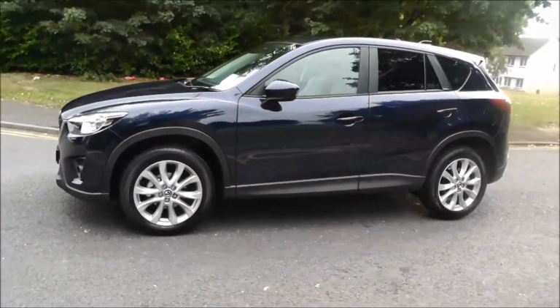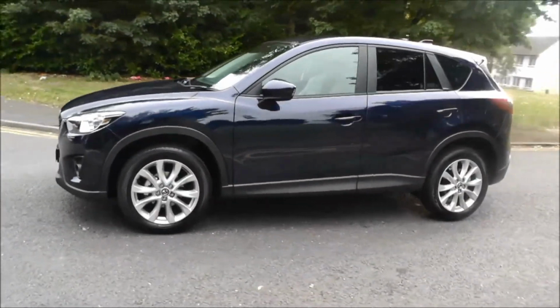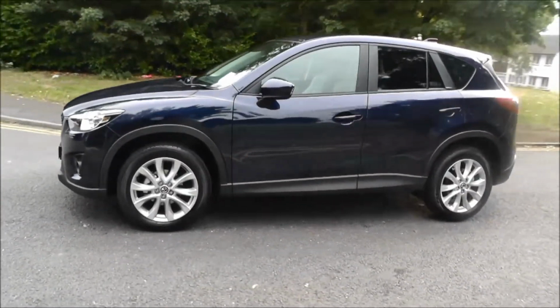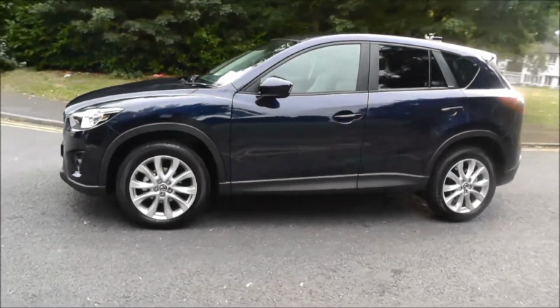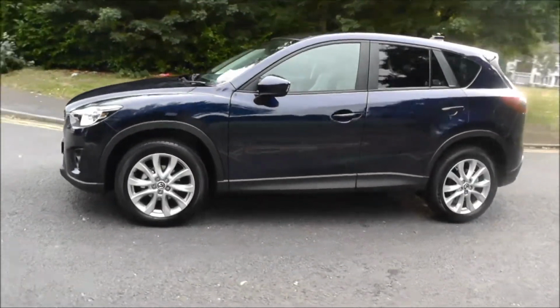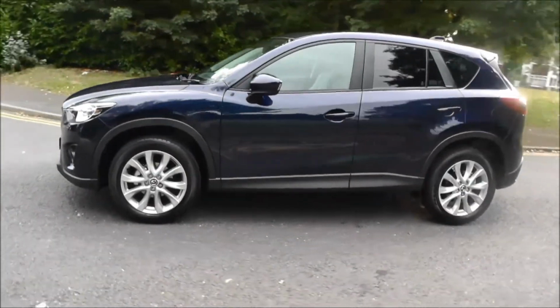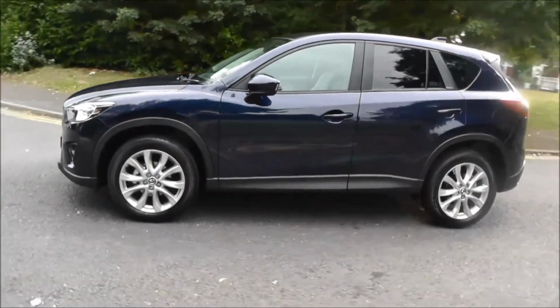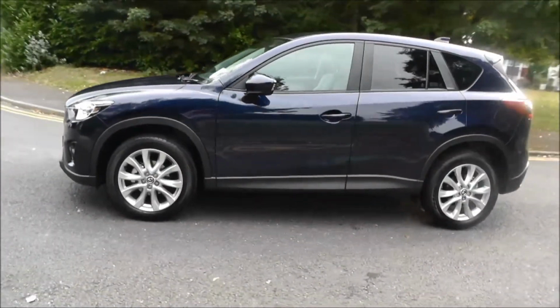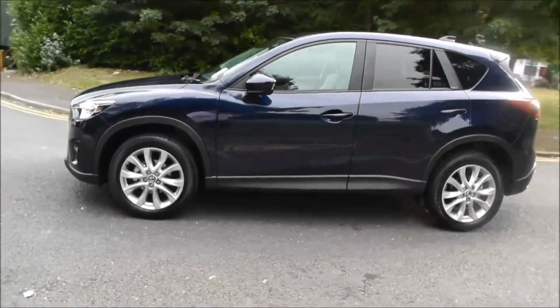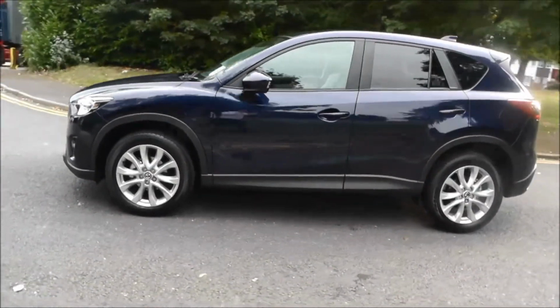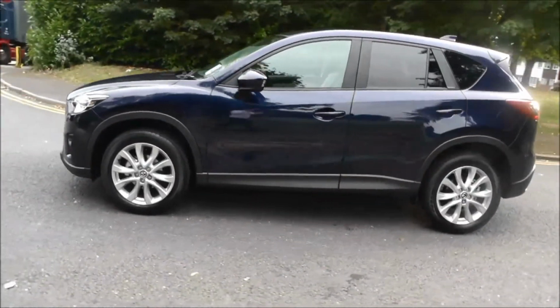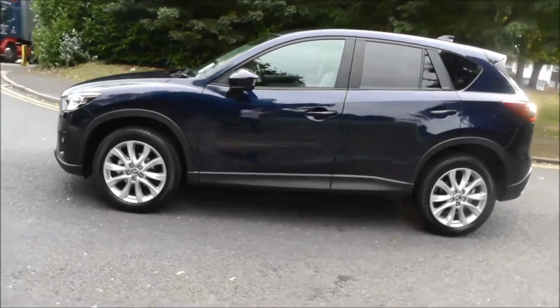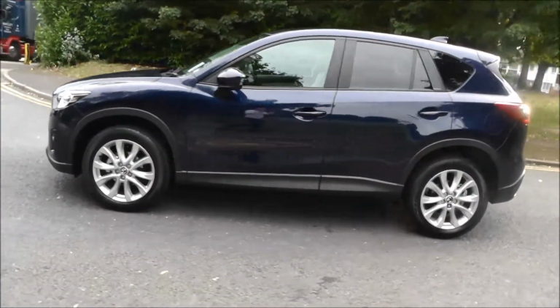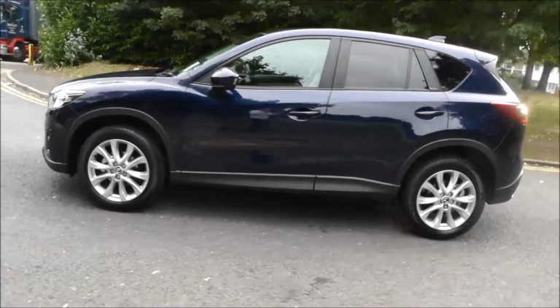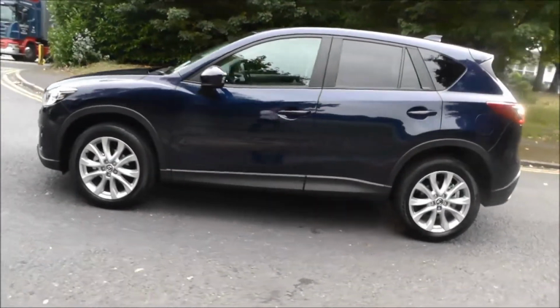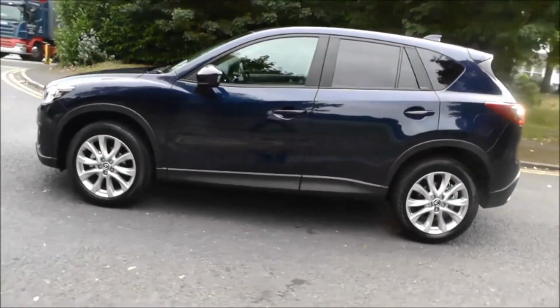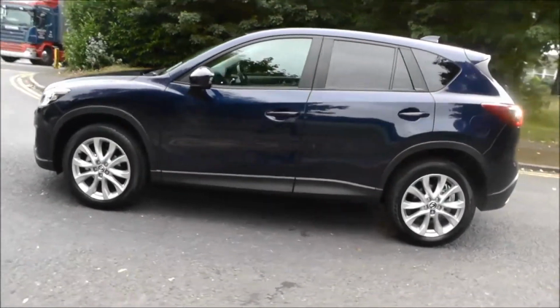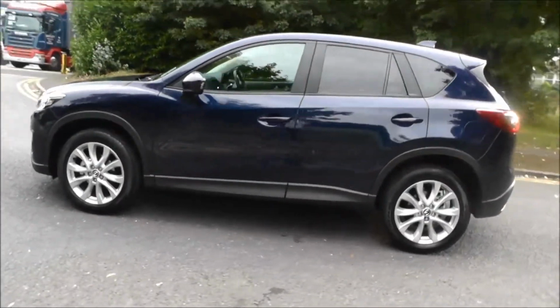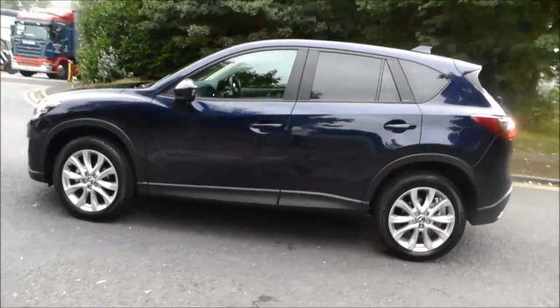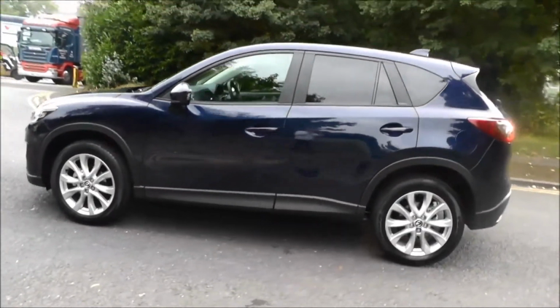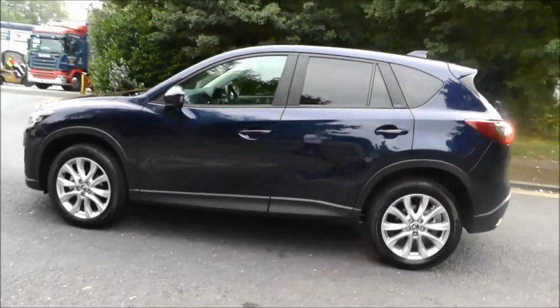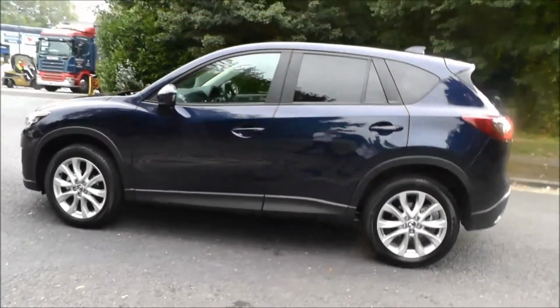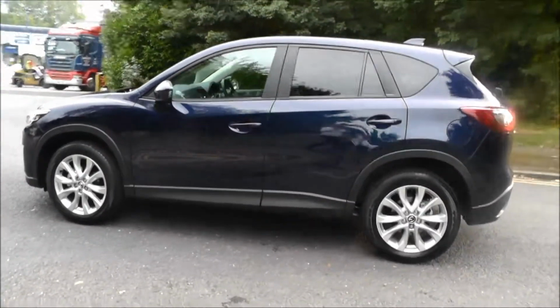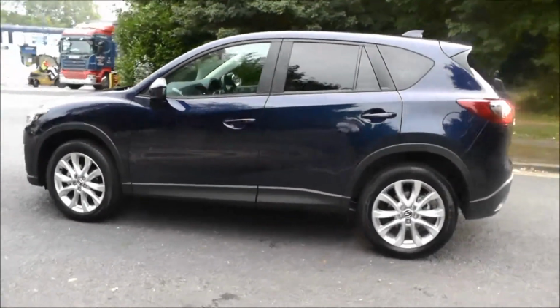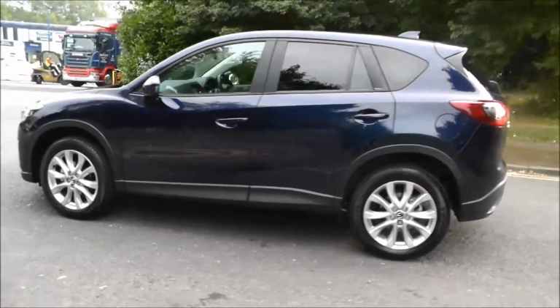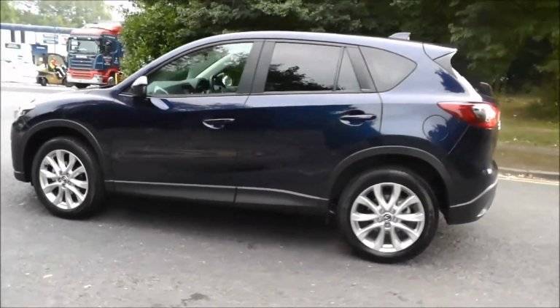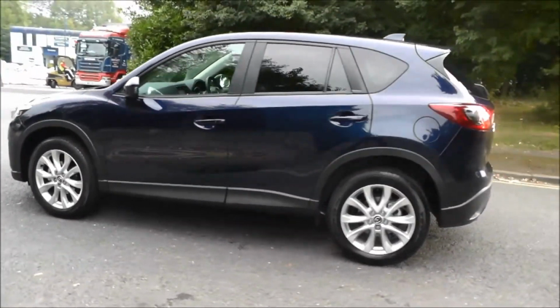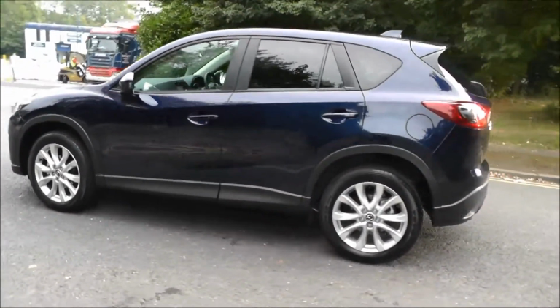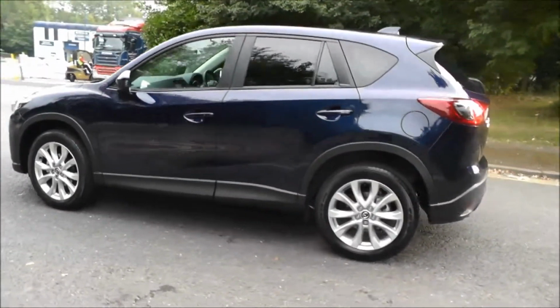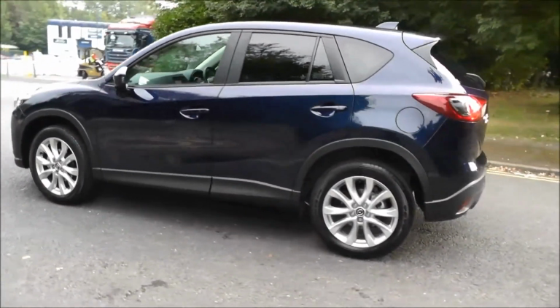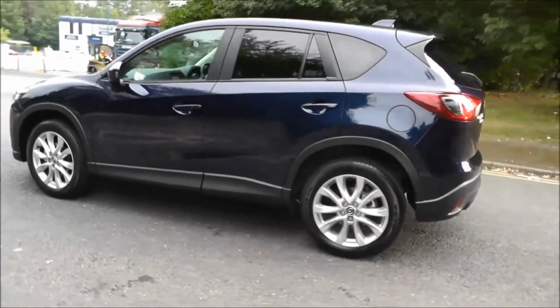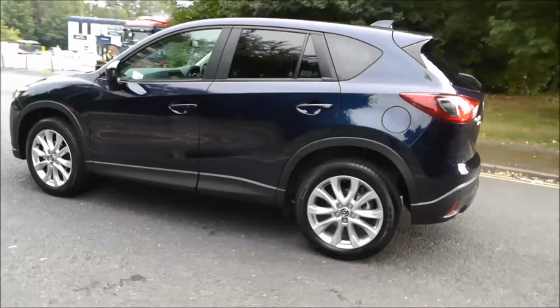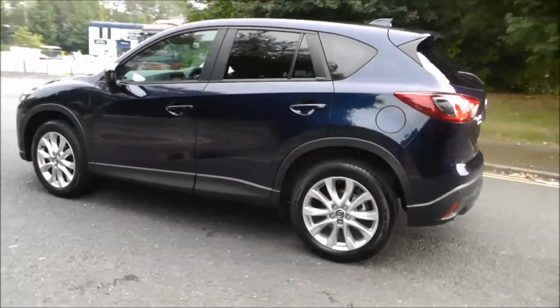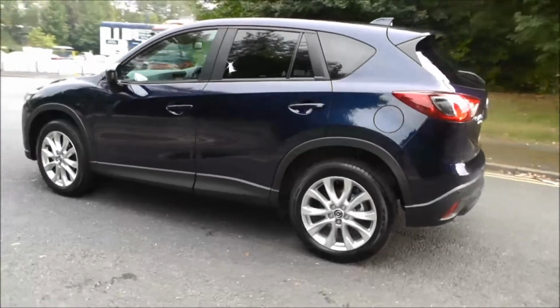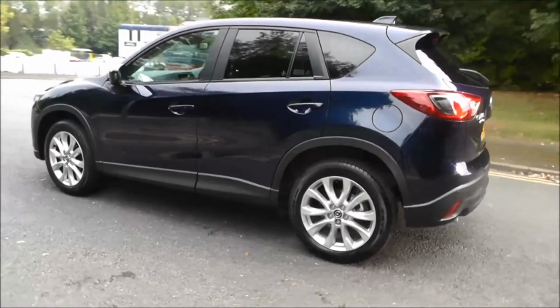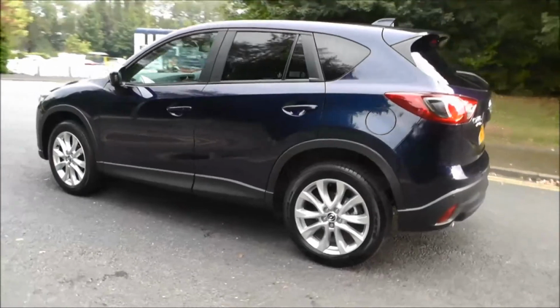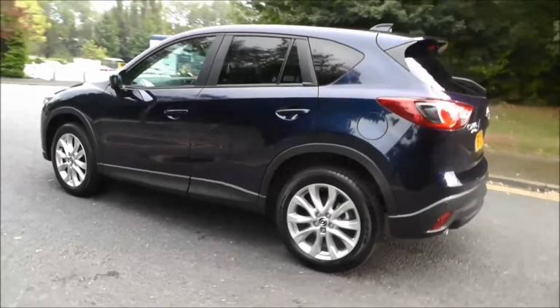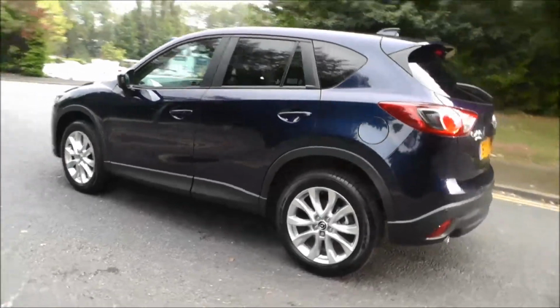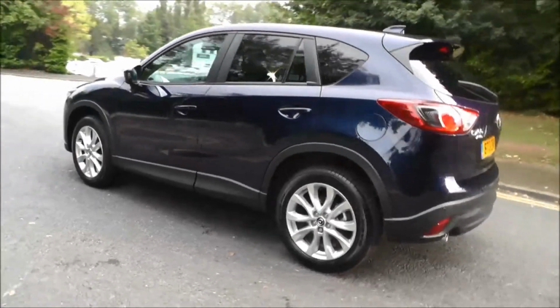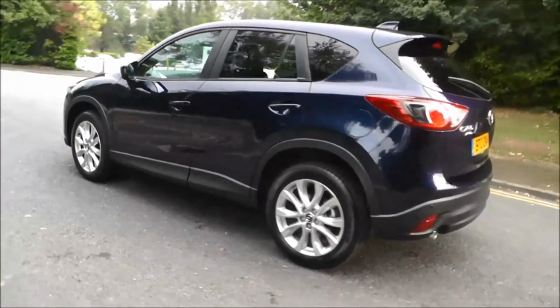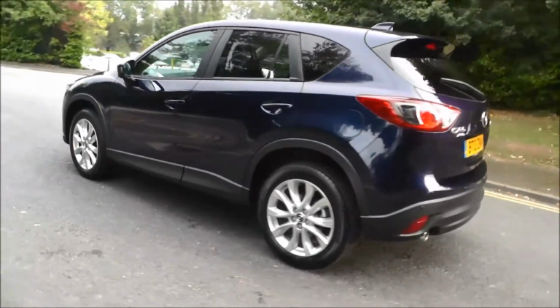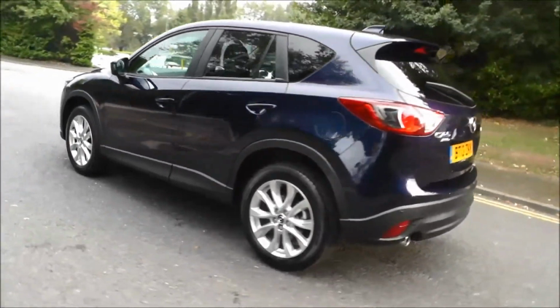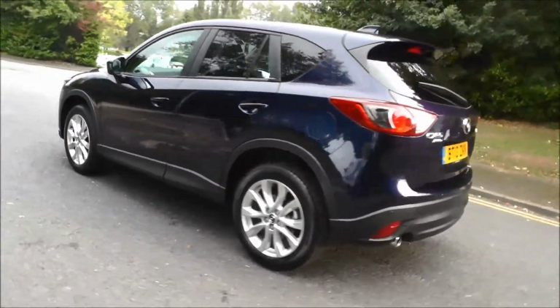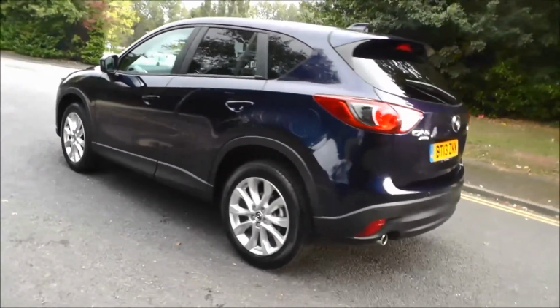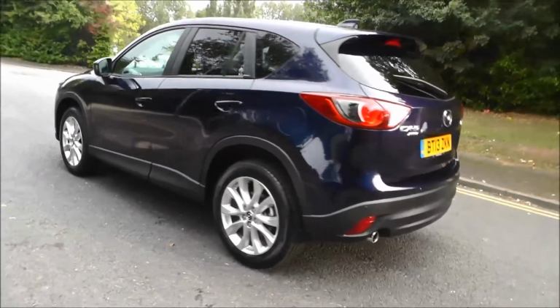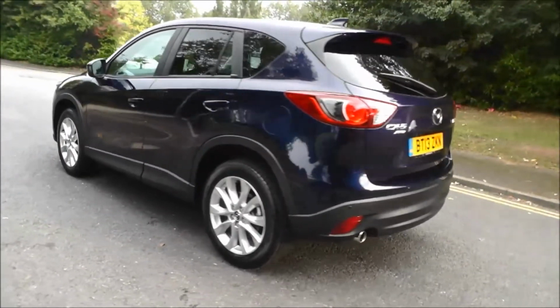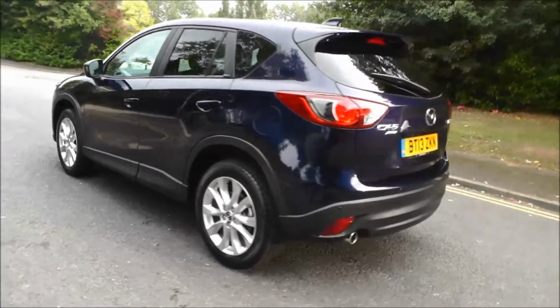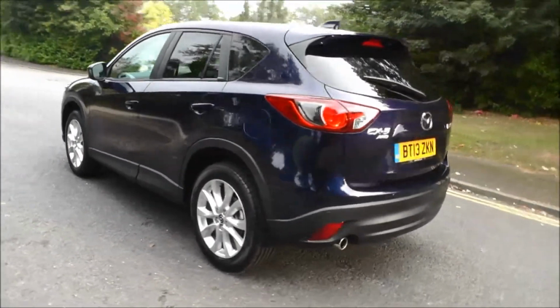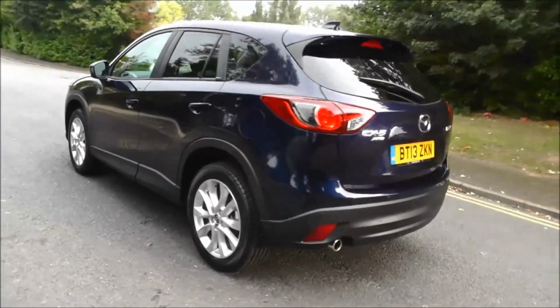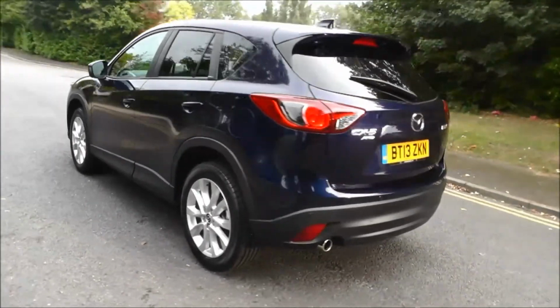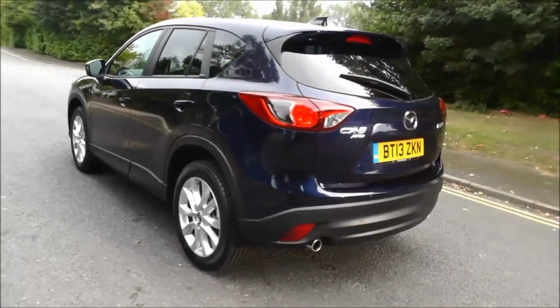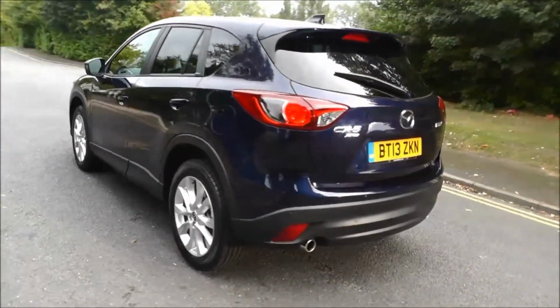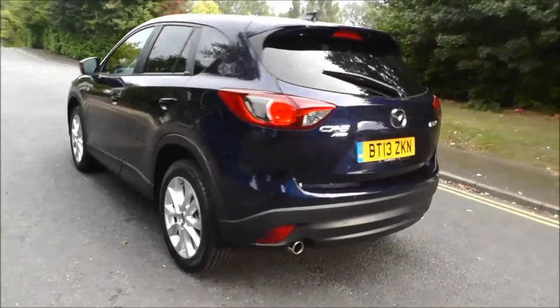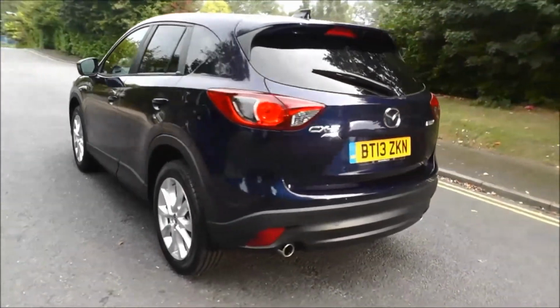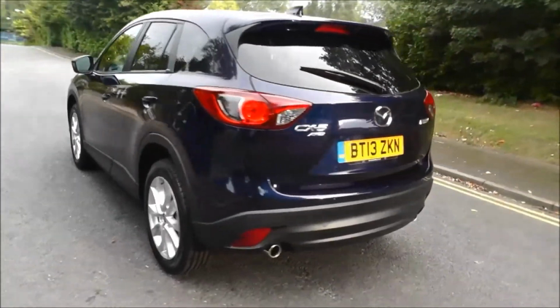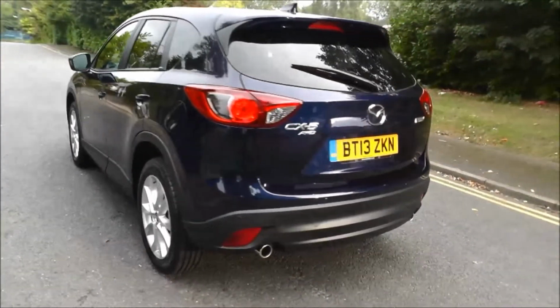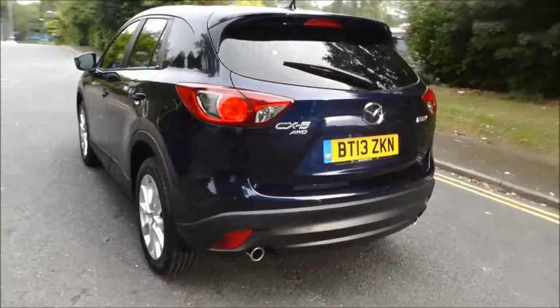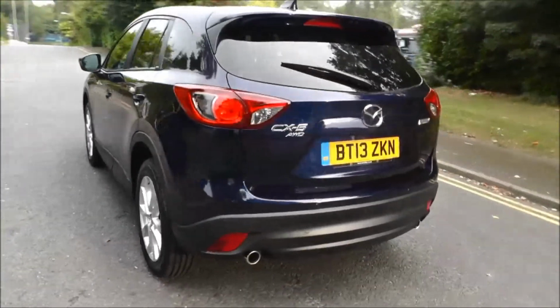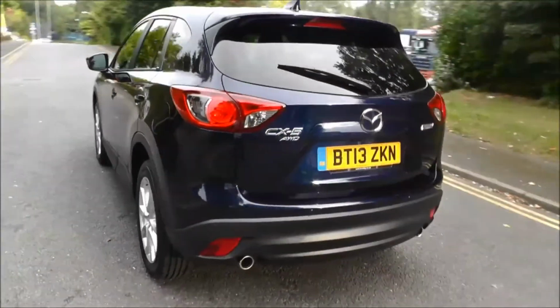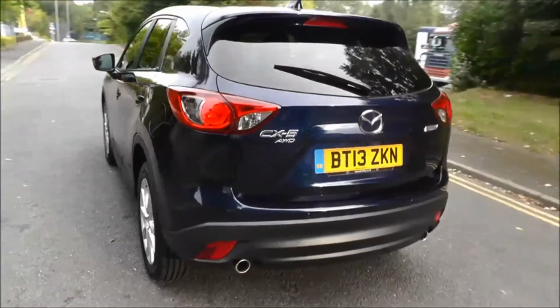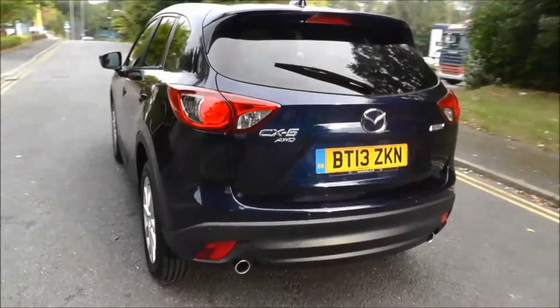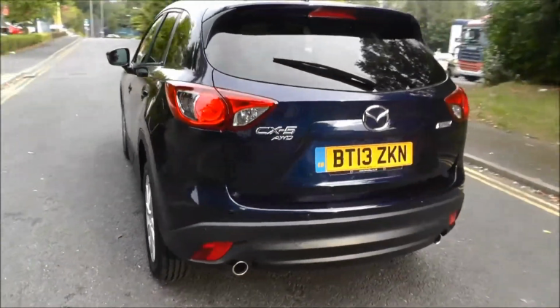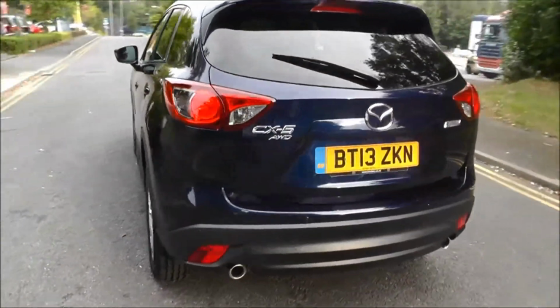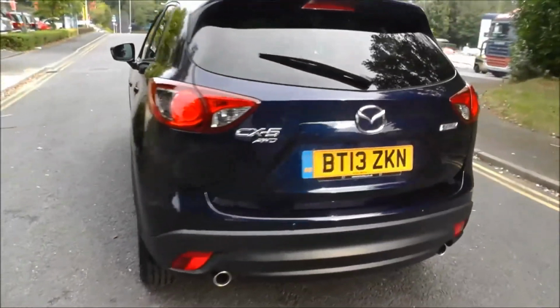It has a 6-speed manual gearbox and the road tax for 12 months costs £125. This vehicle is an exit demonstrator.